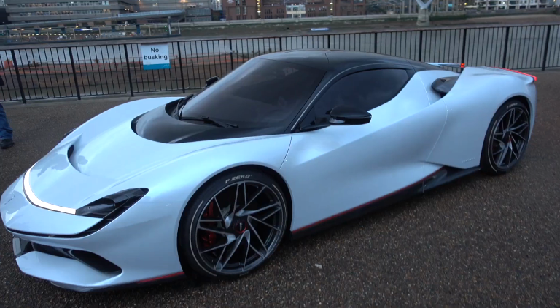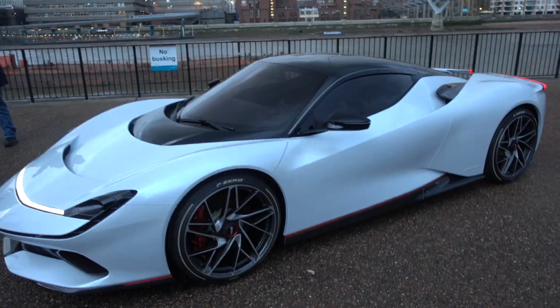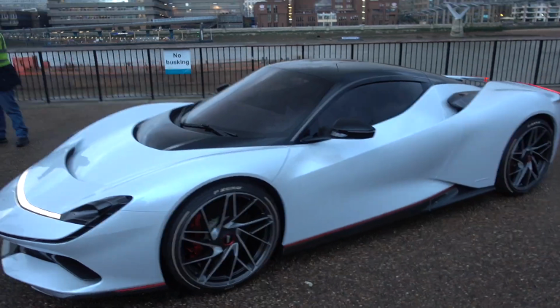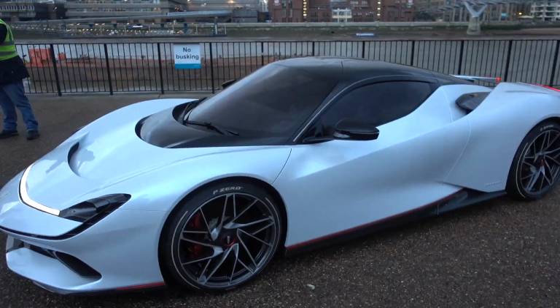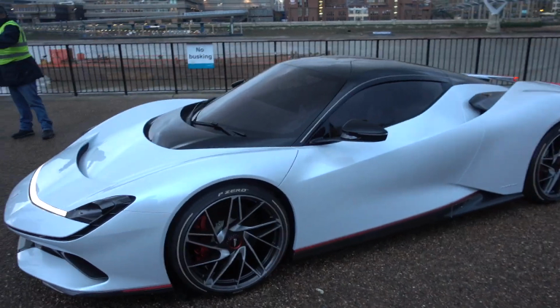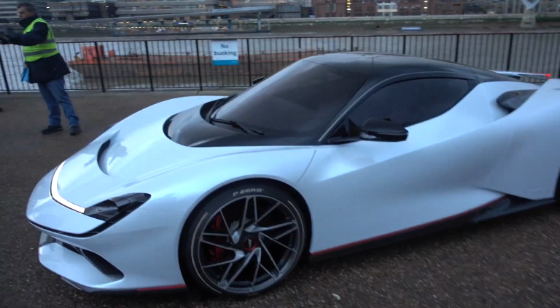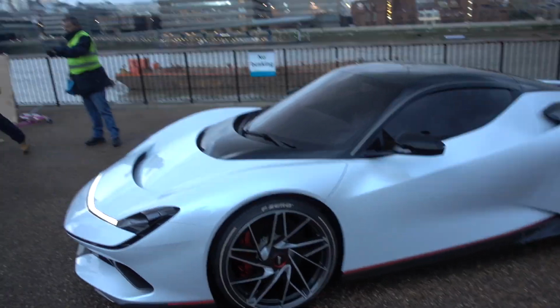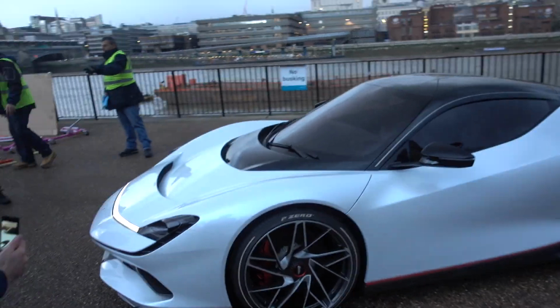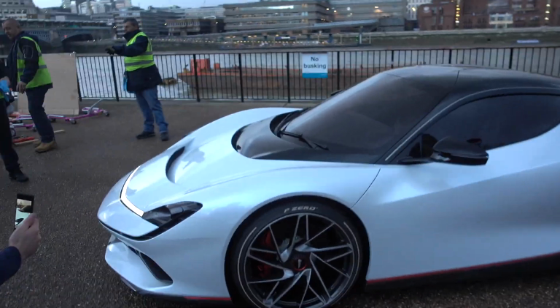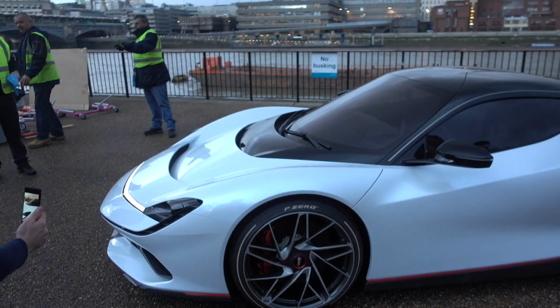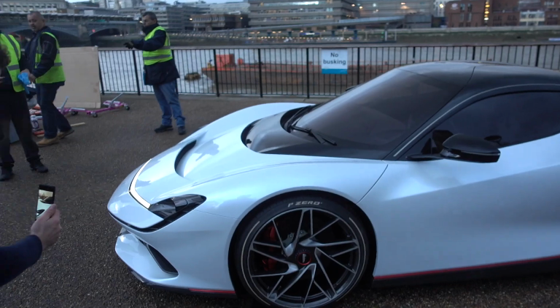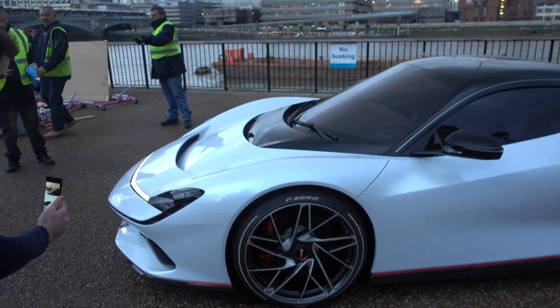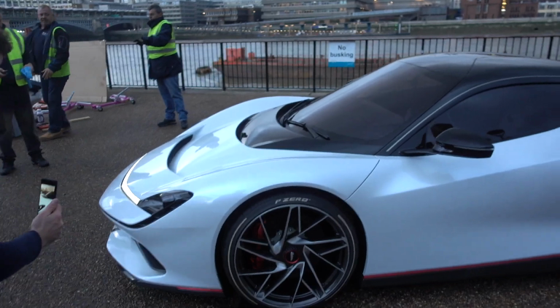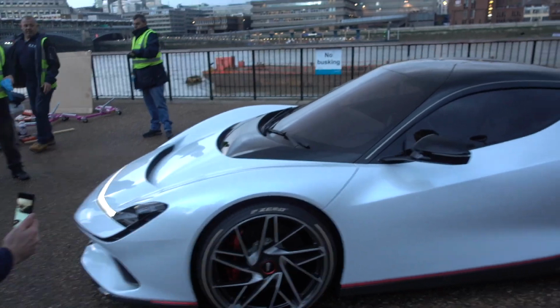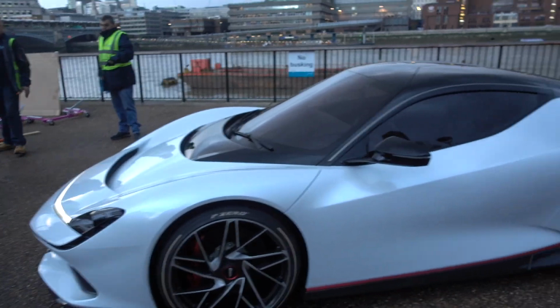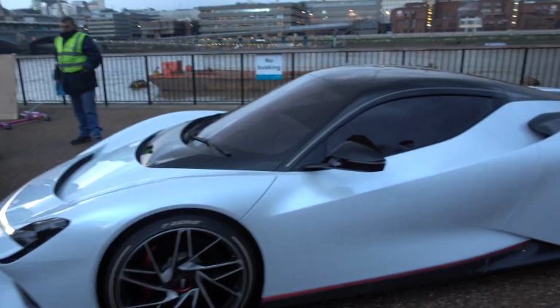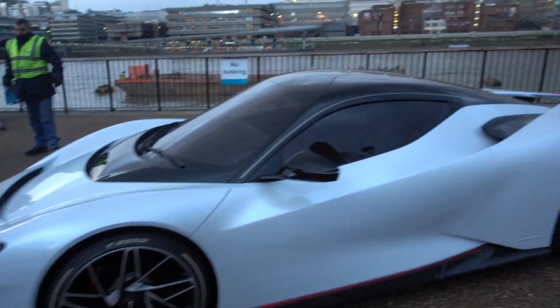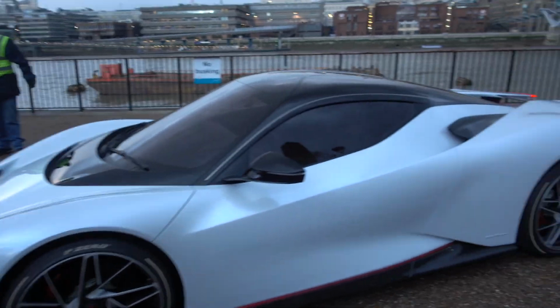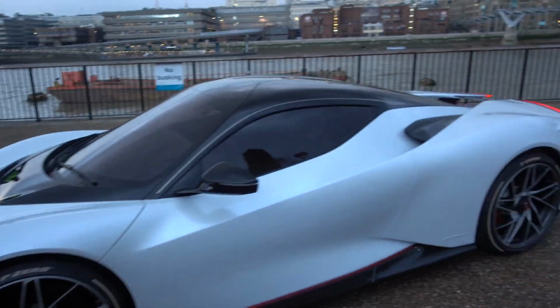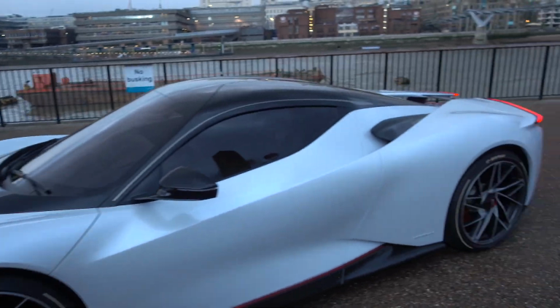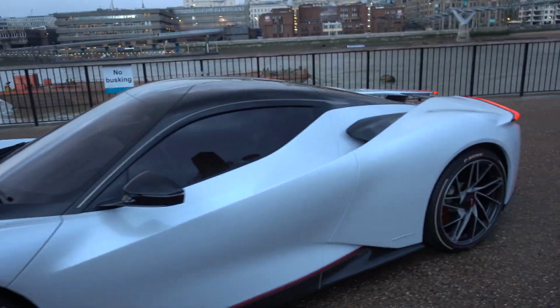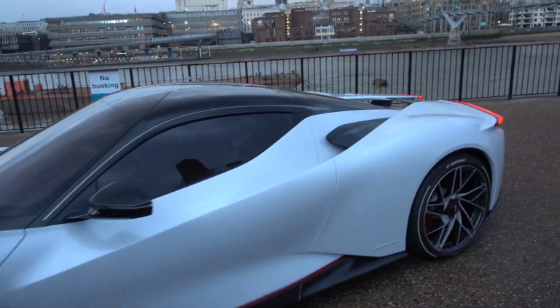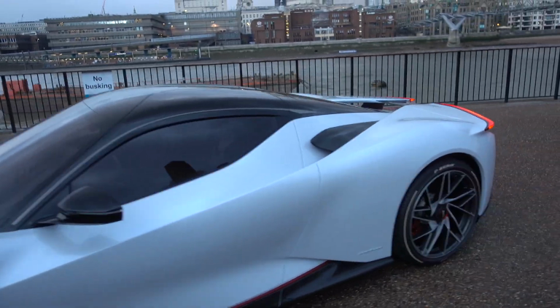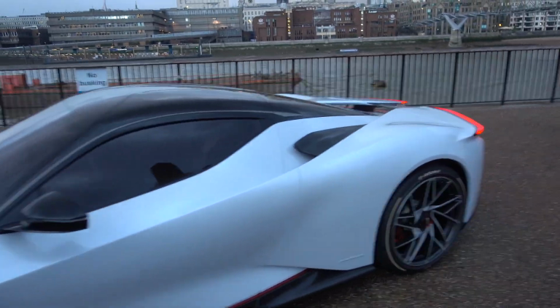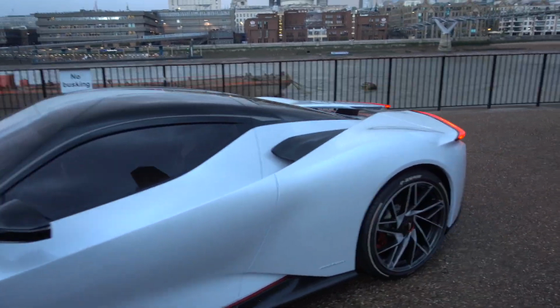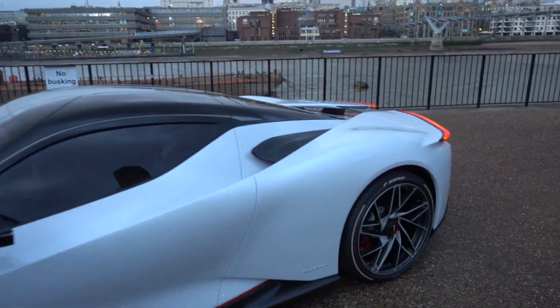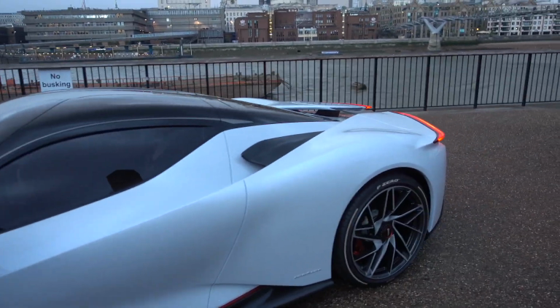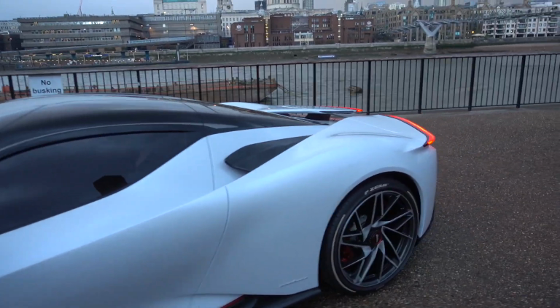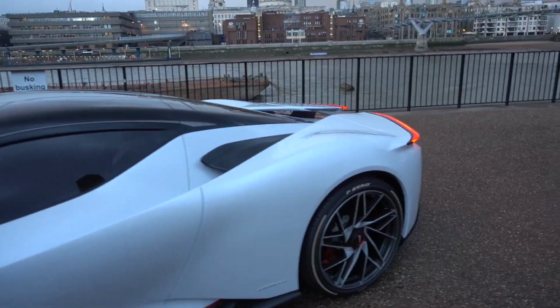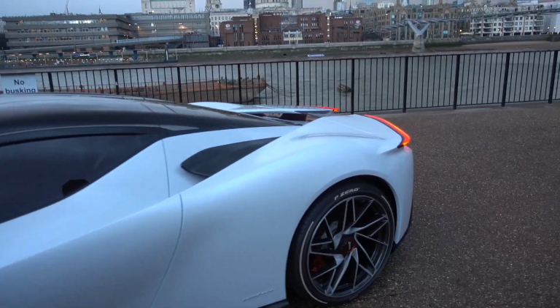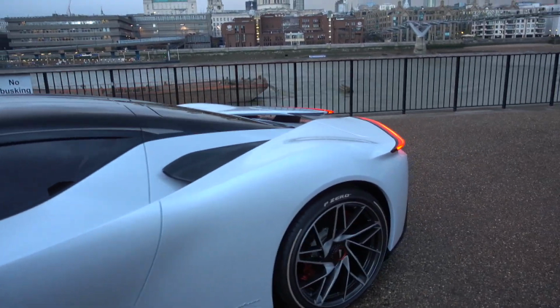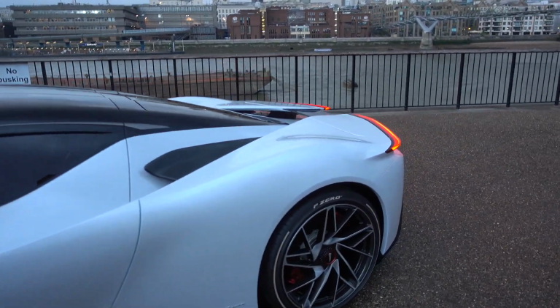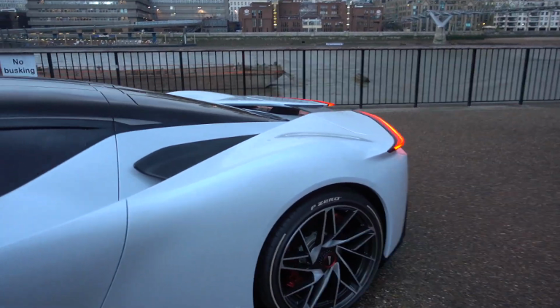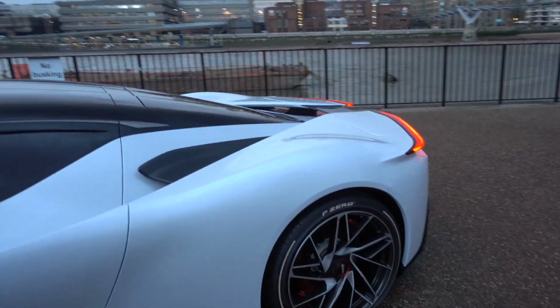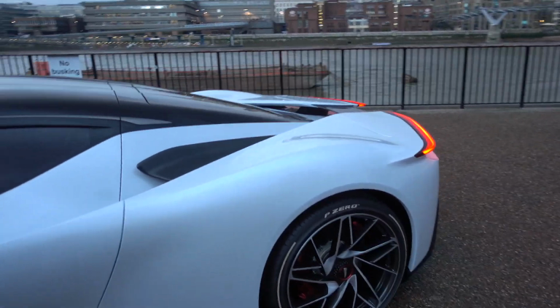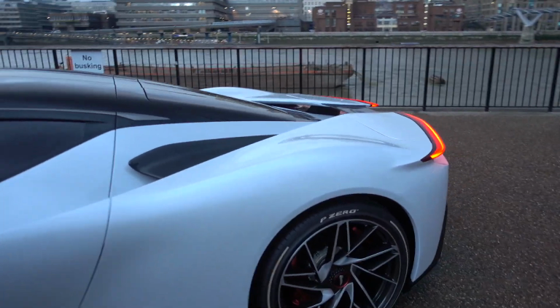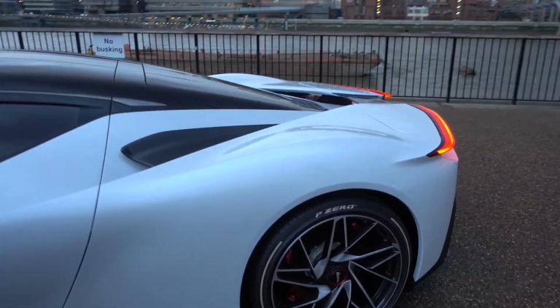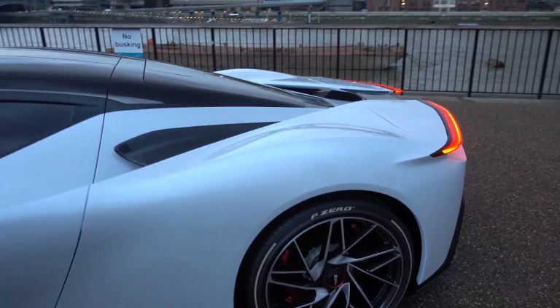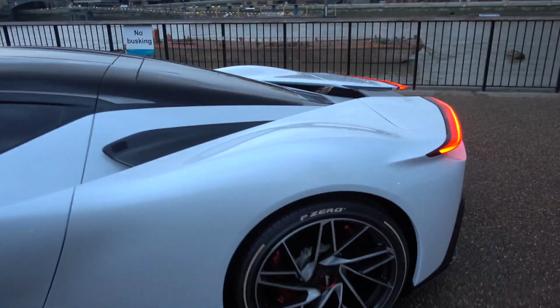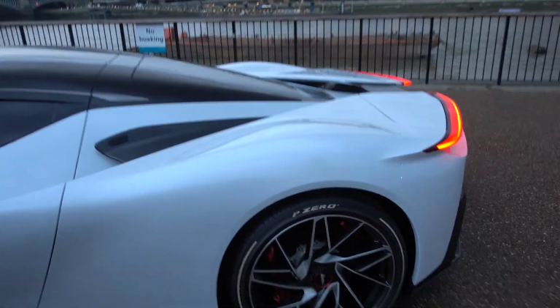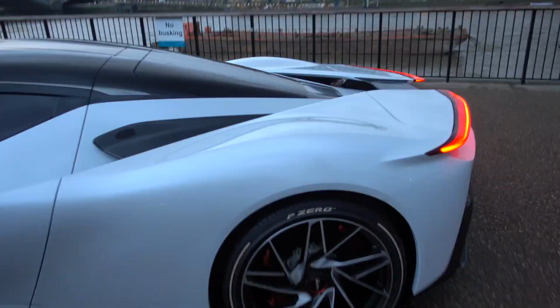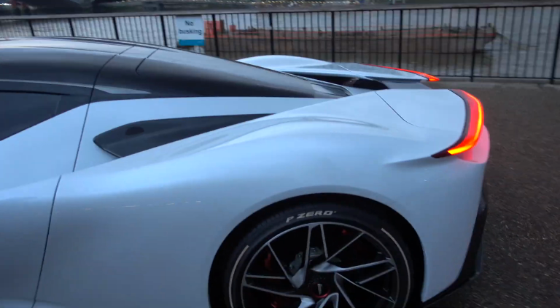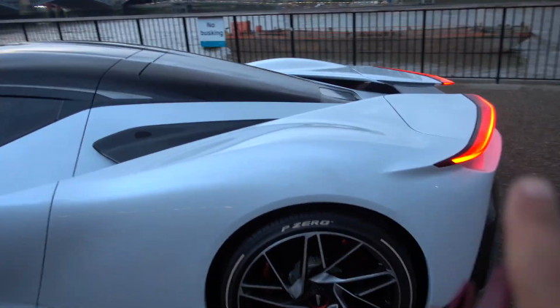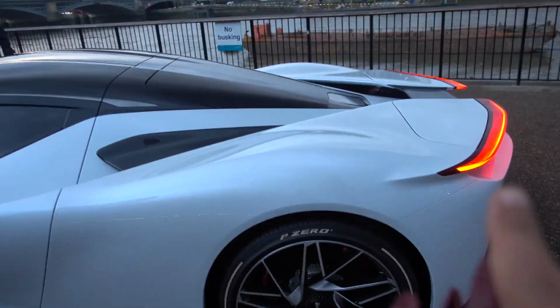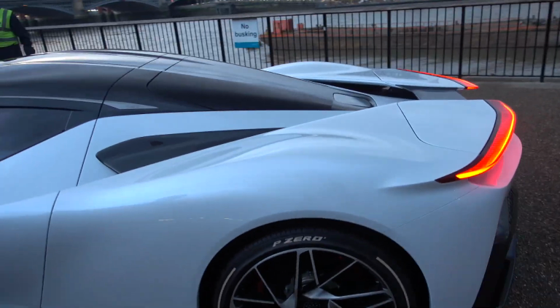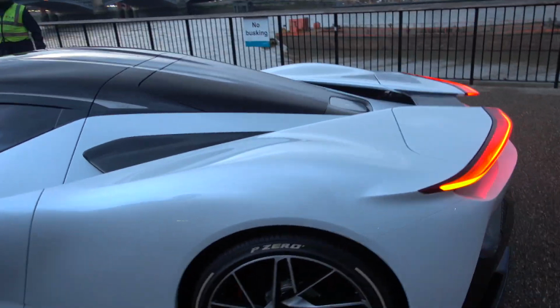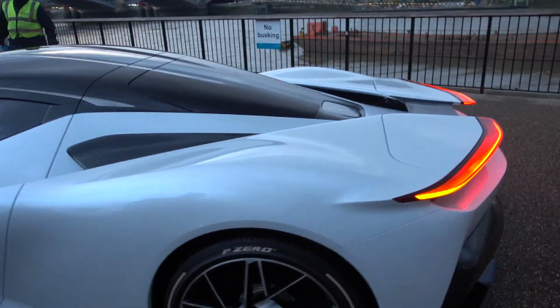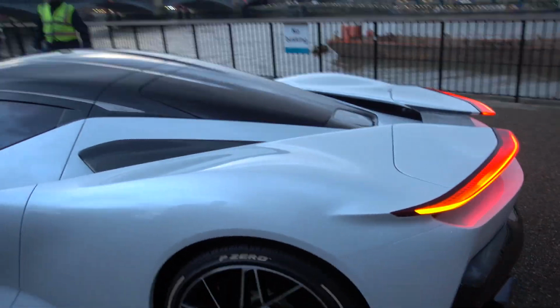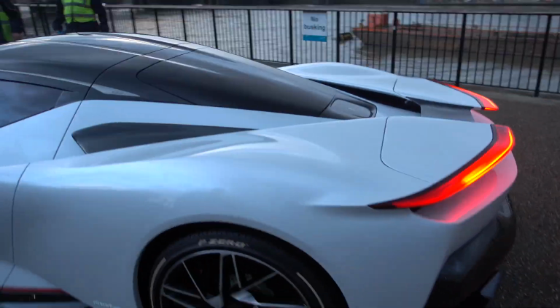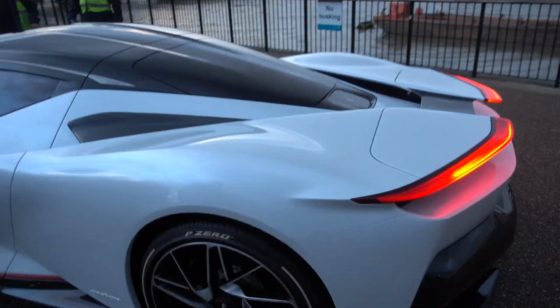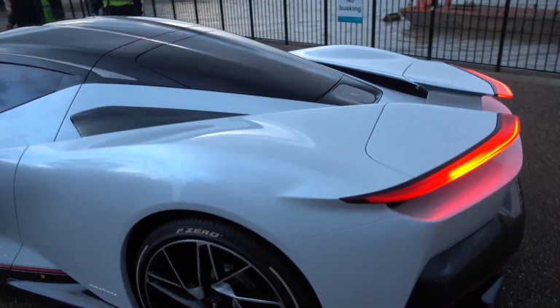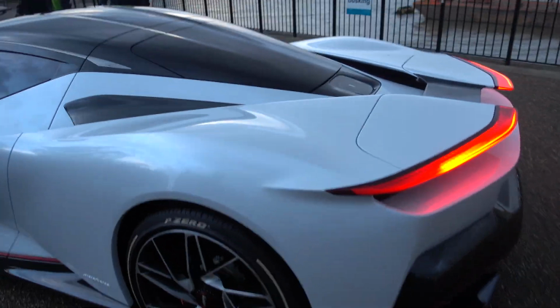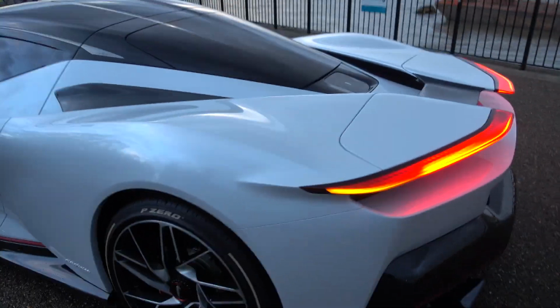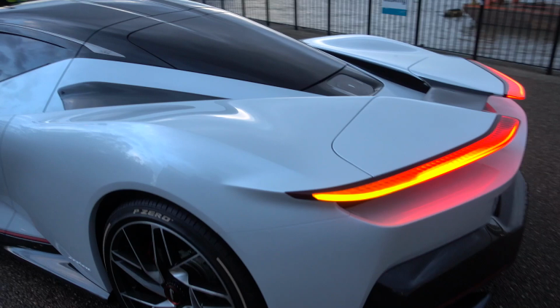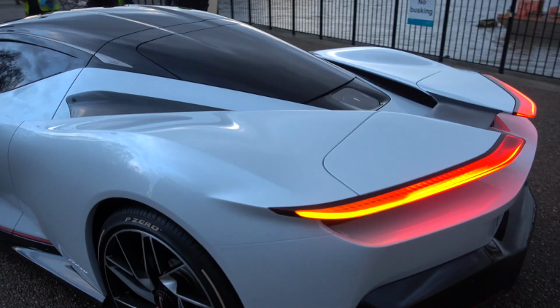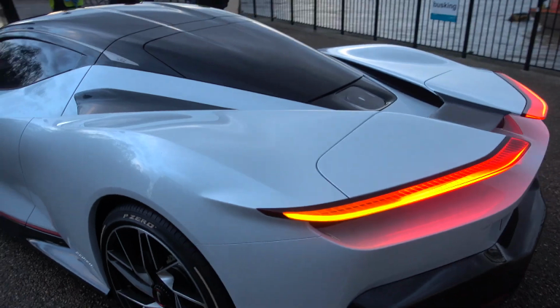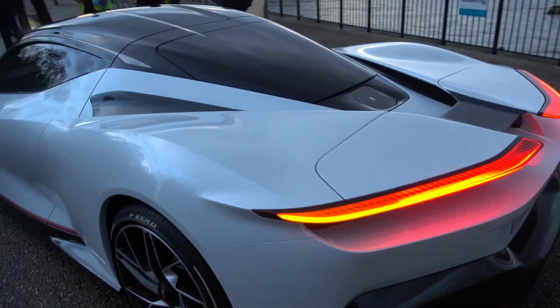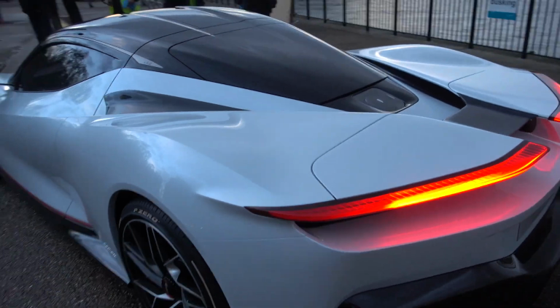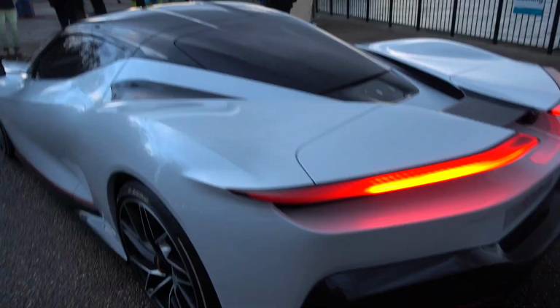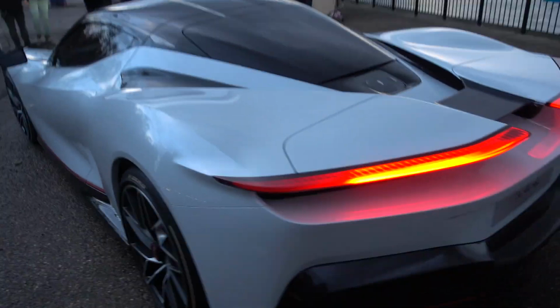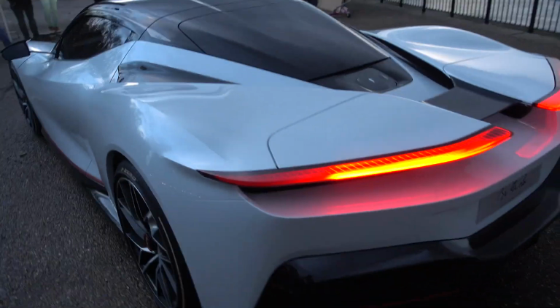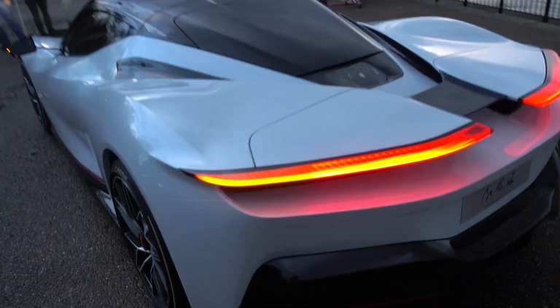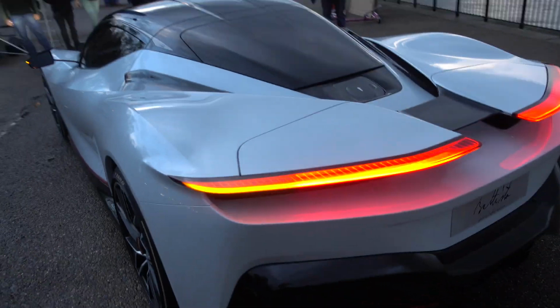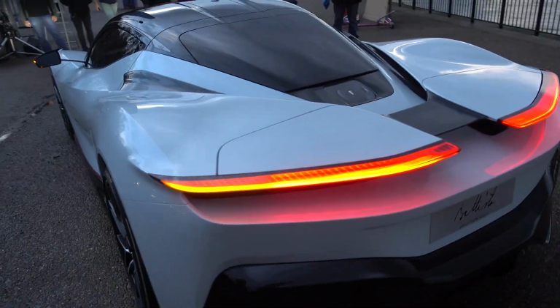The car is here, lighting up and ready to shoot. Look at that rear — probably the best rear on the market right now.